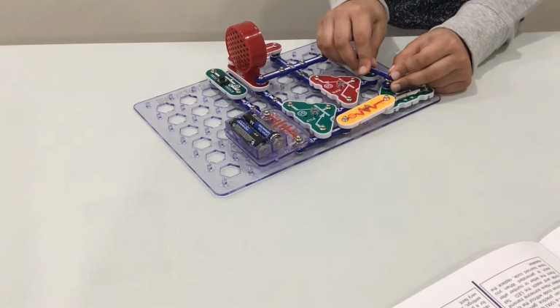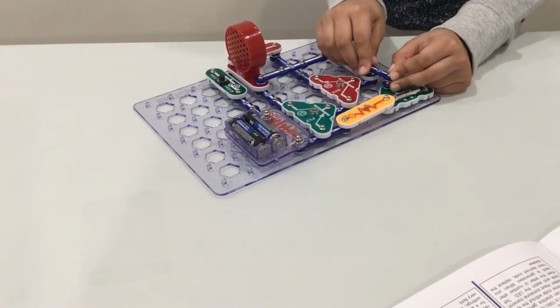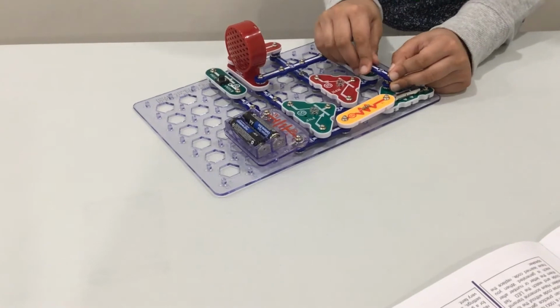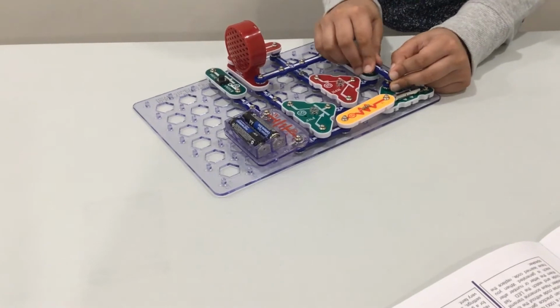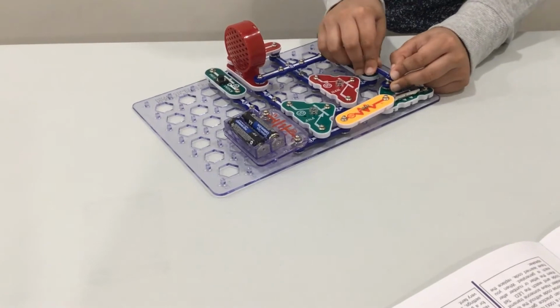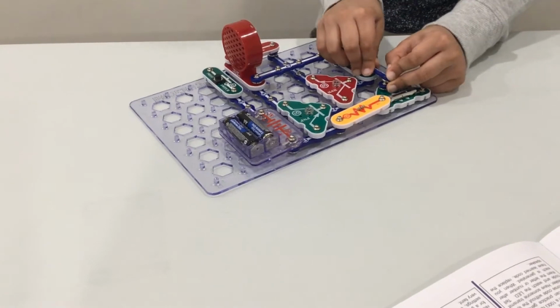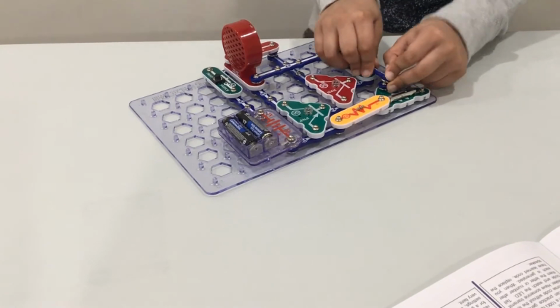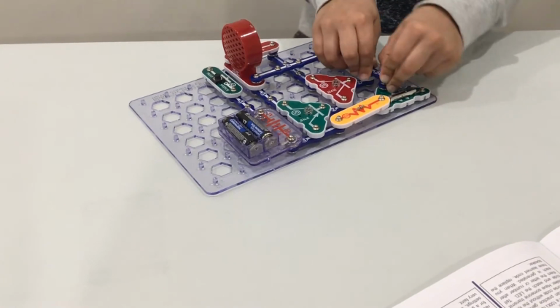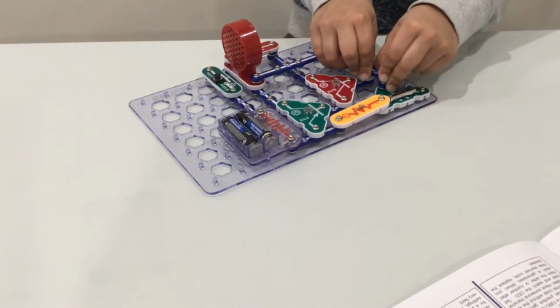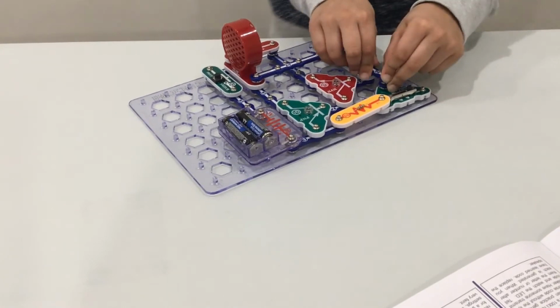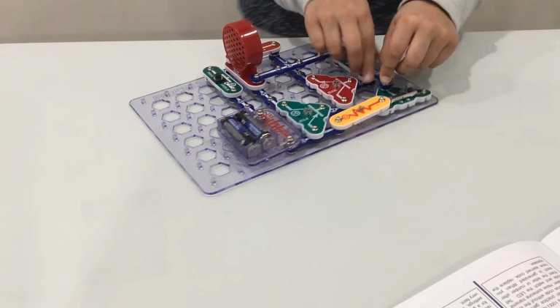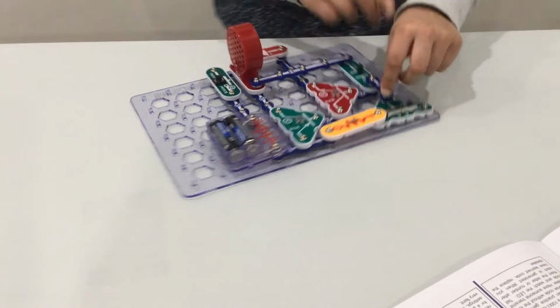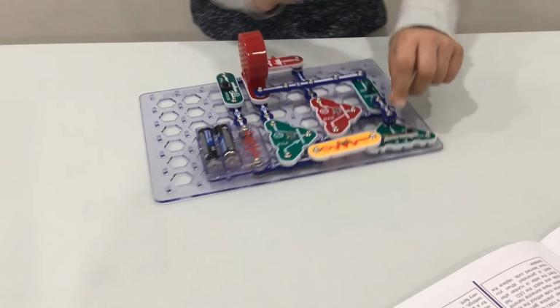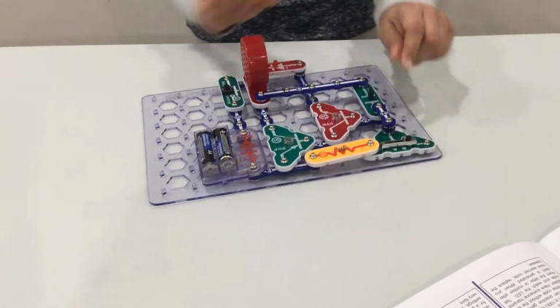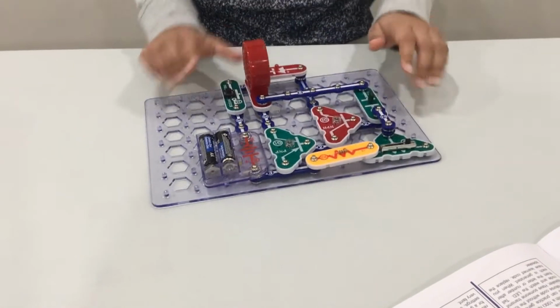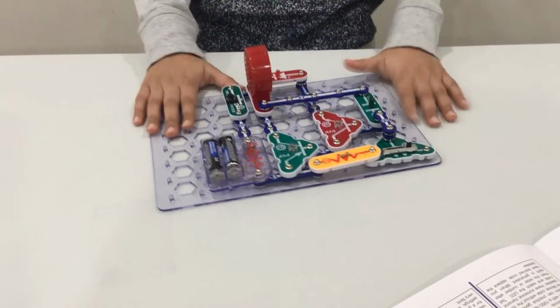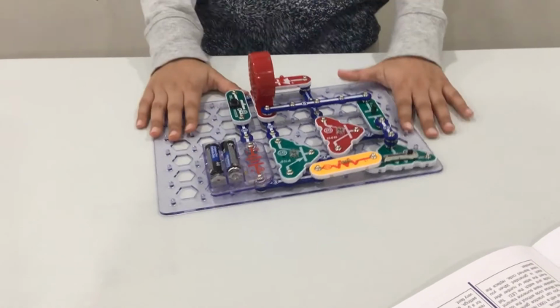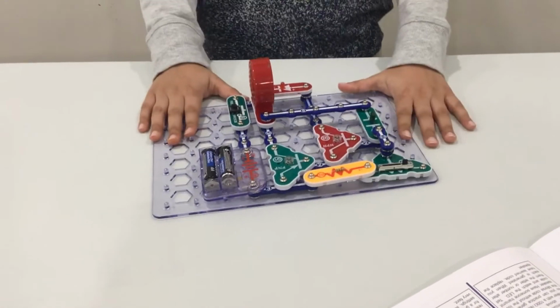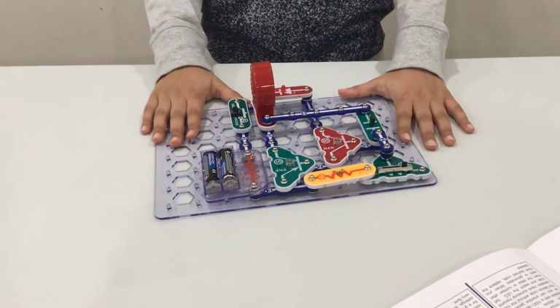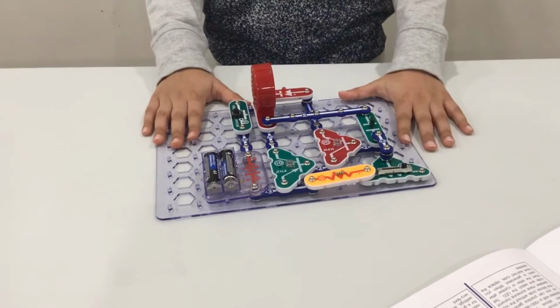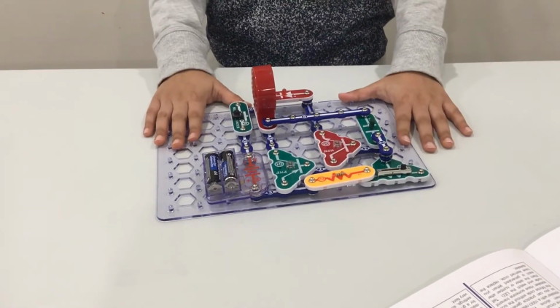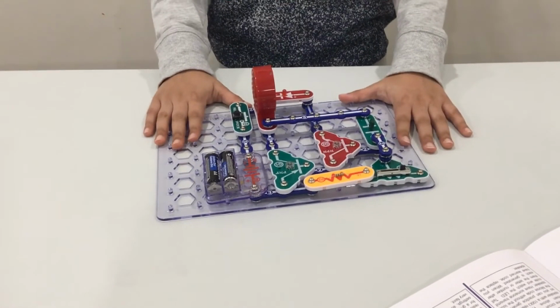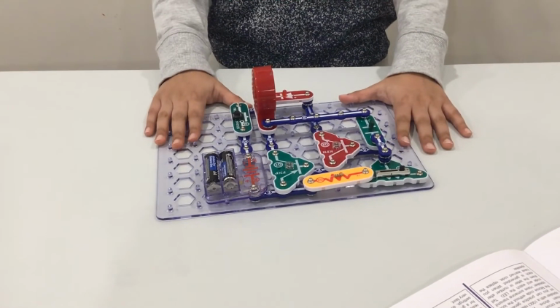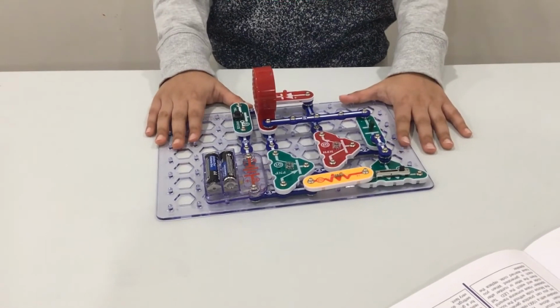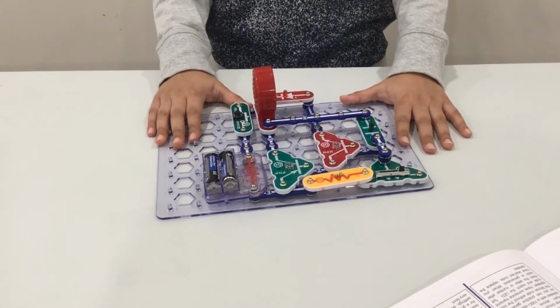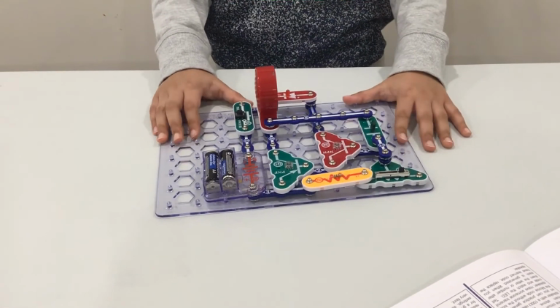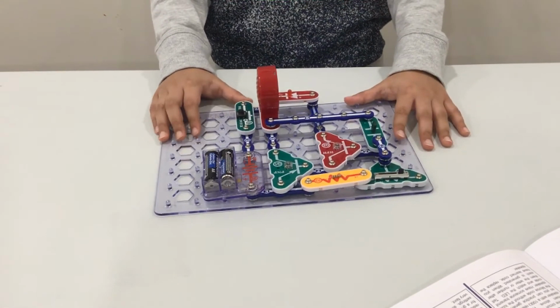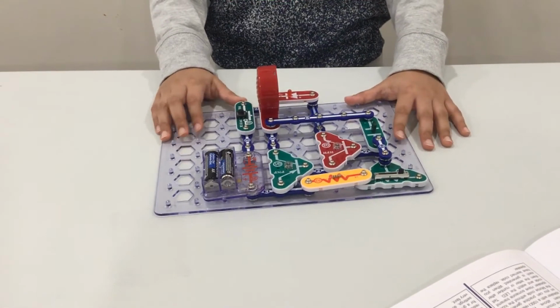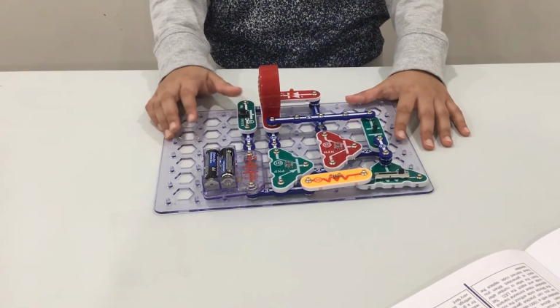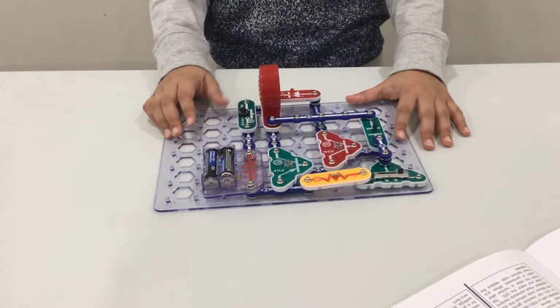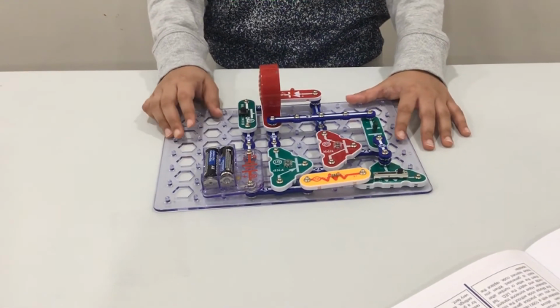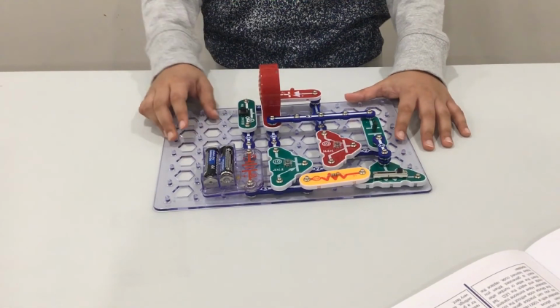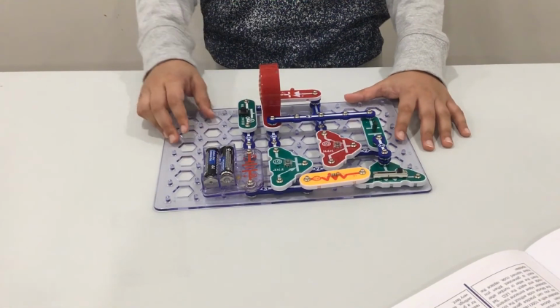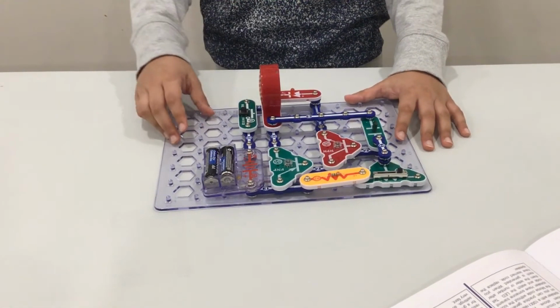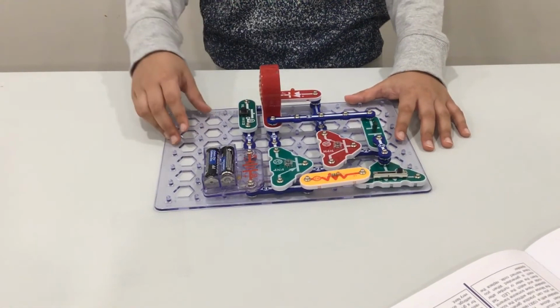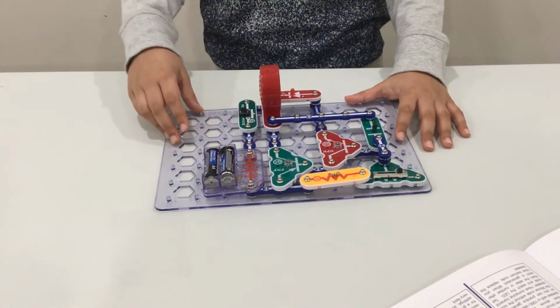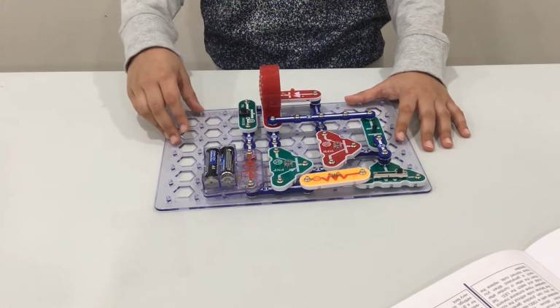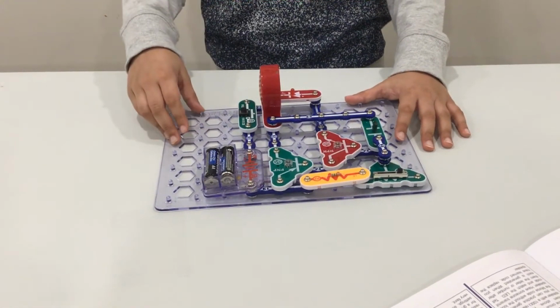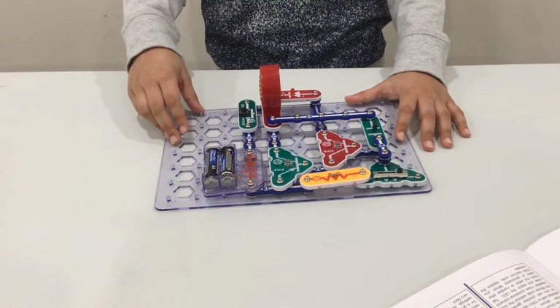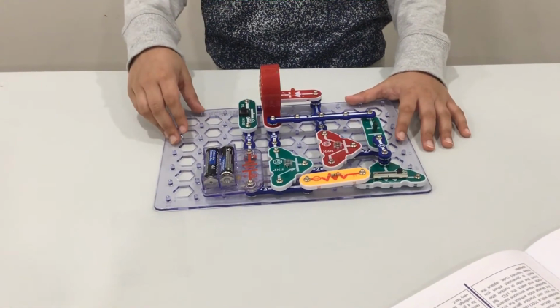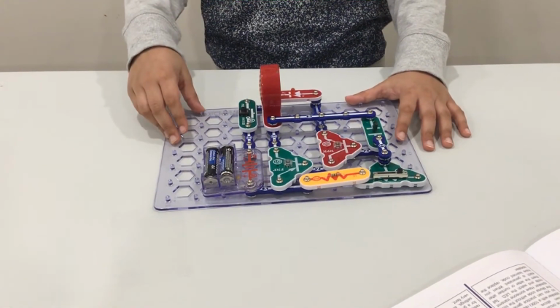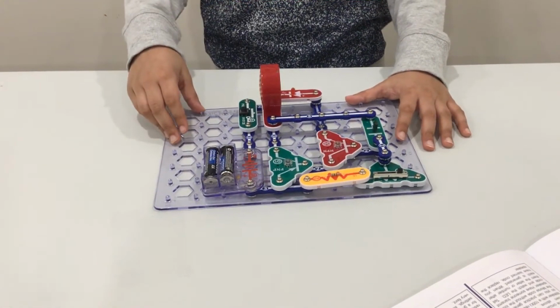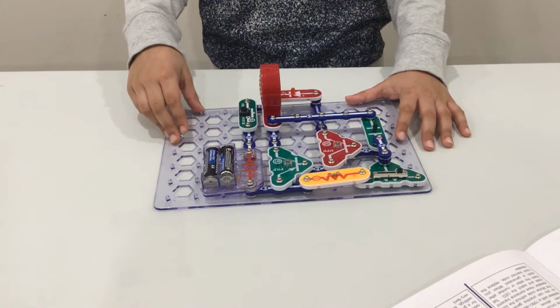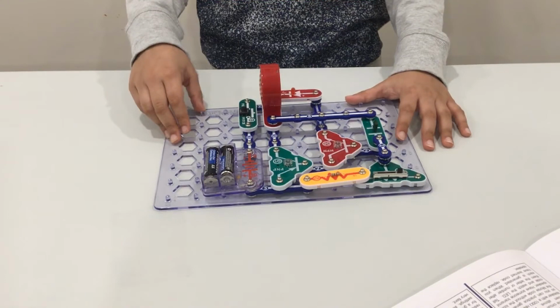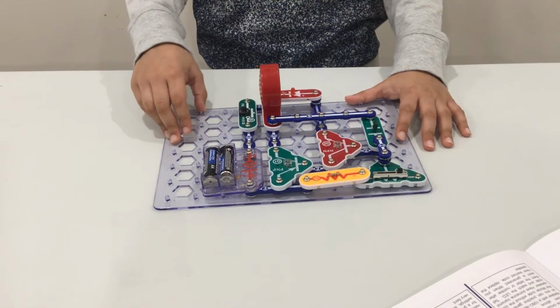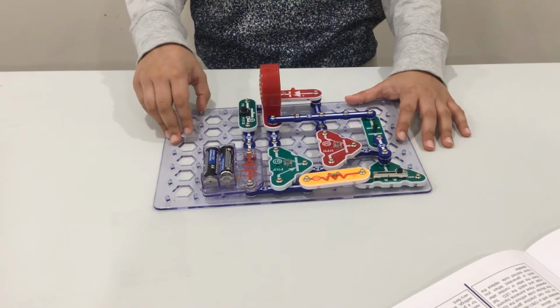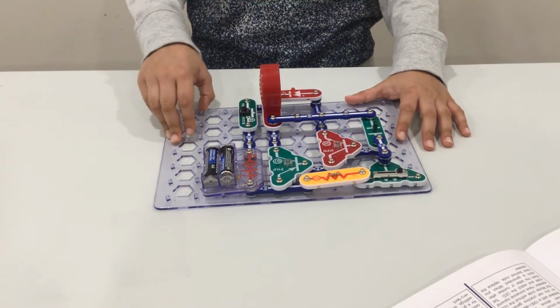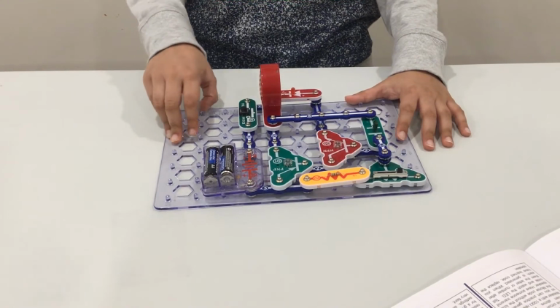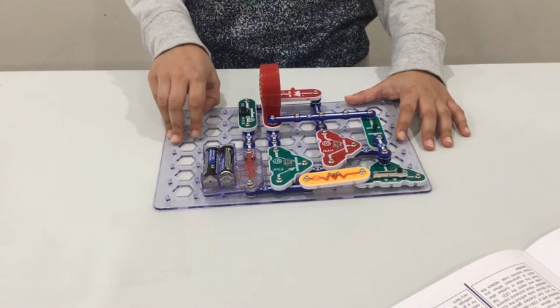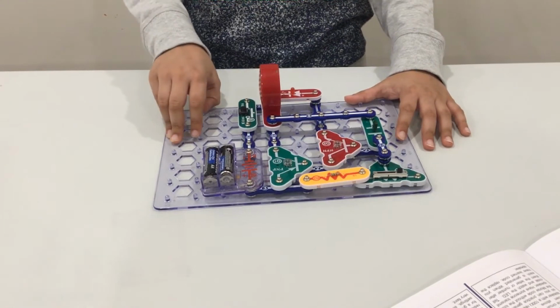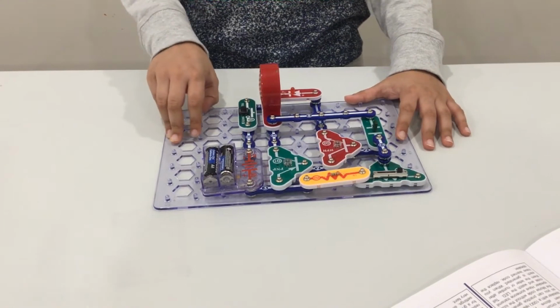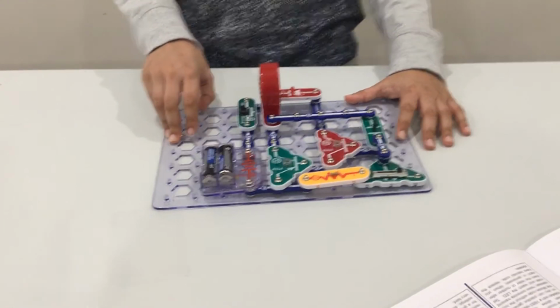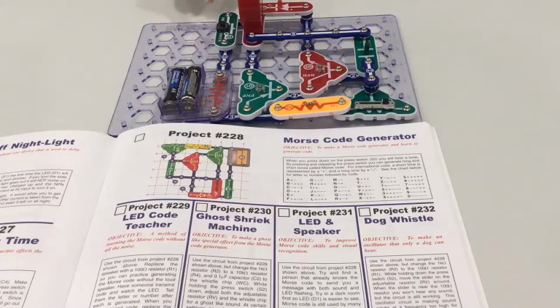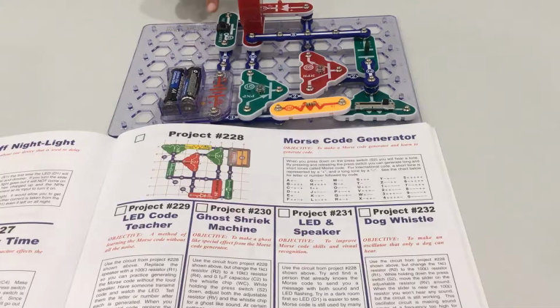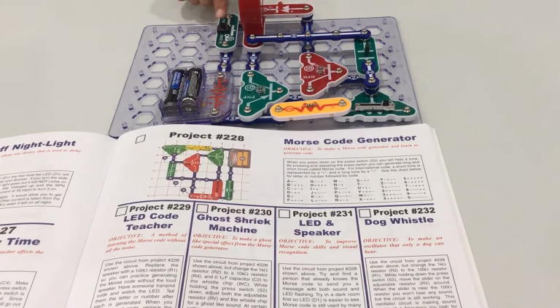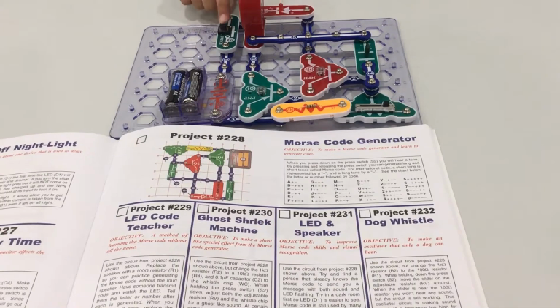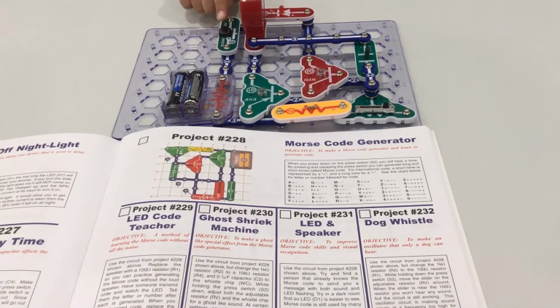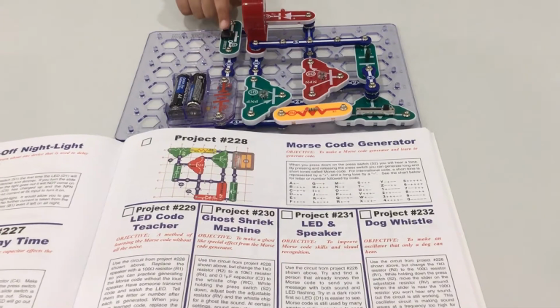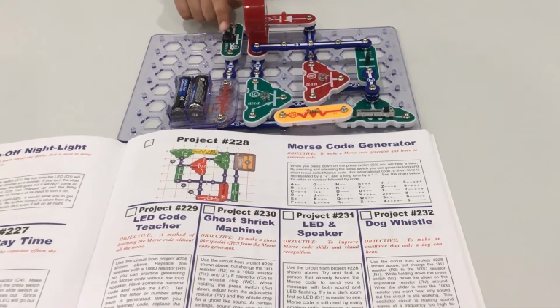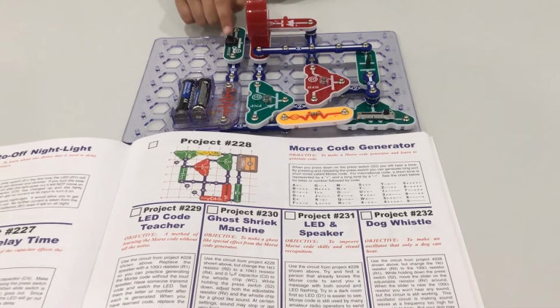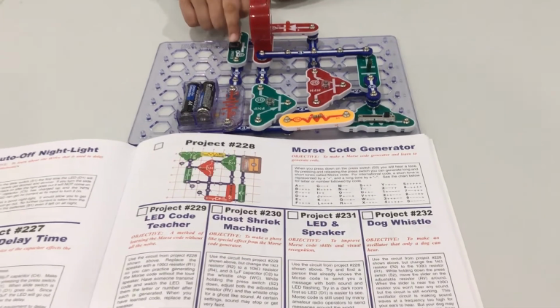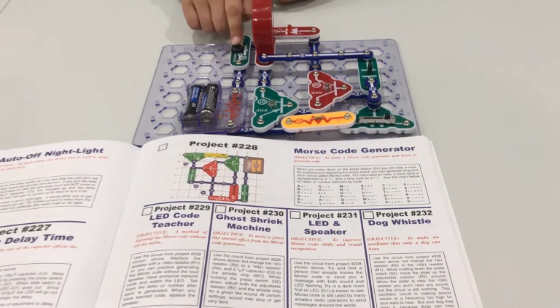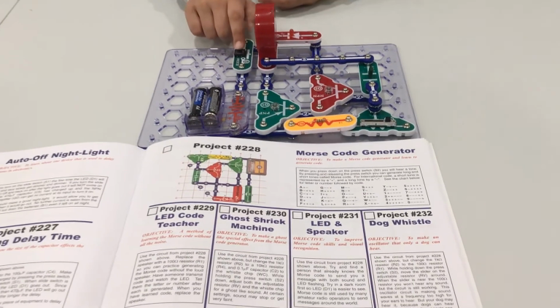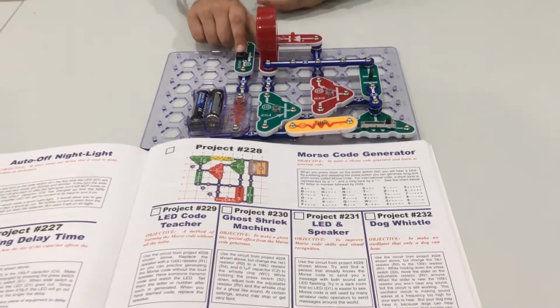And there you have your Morse code generator. Let's see how it works. You will press your press switch.